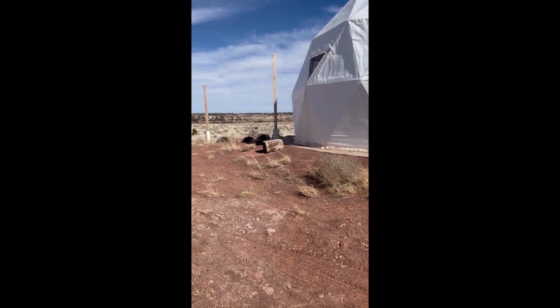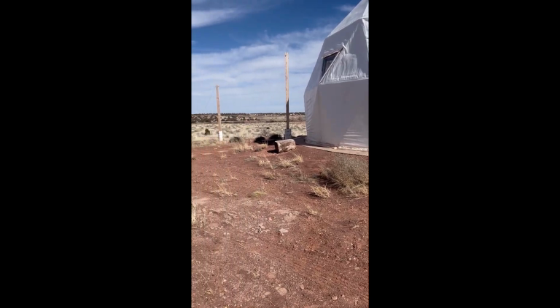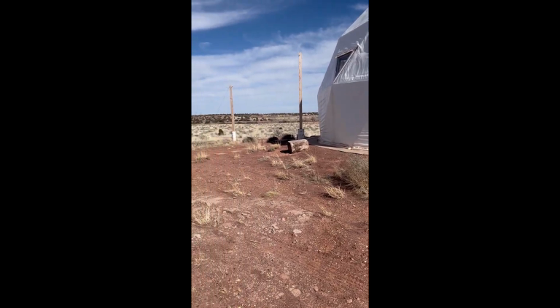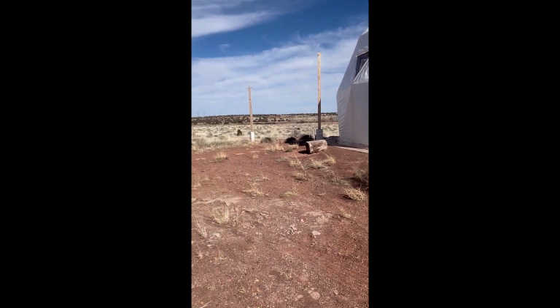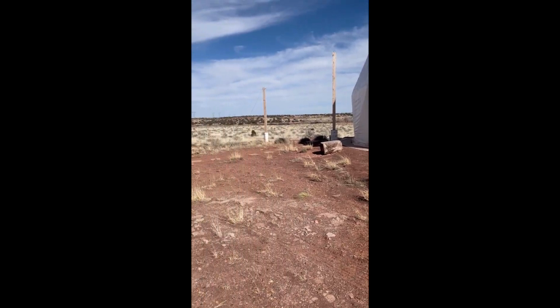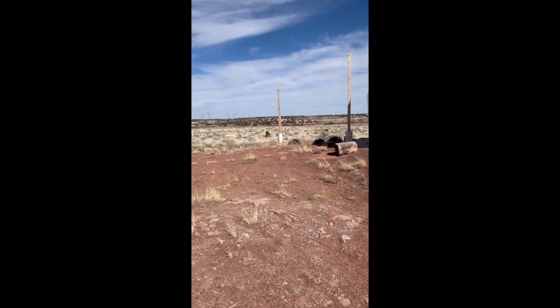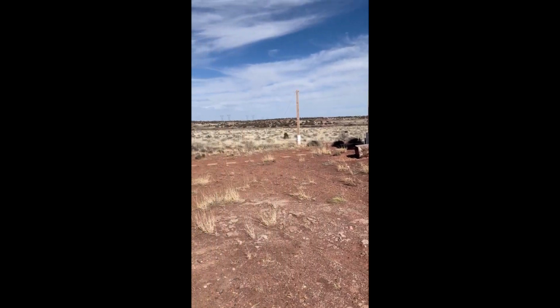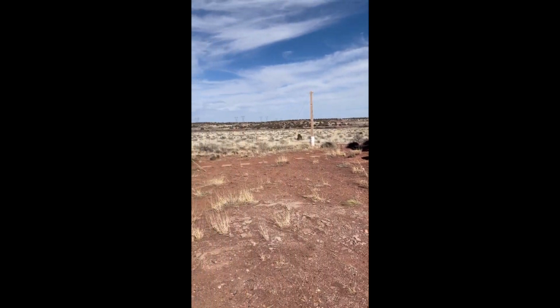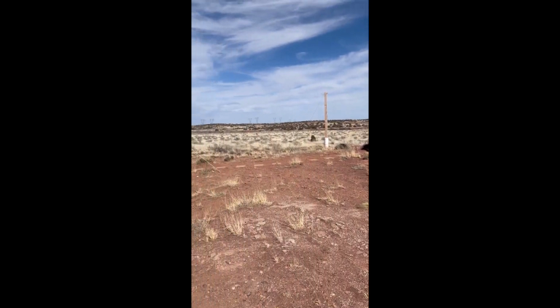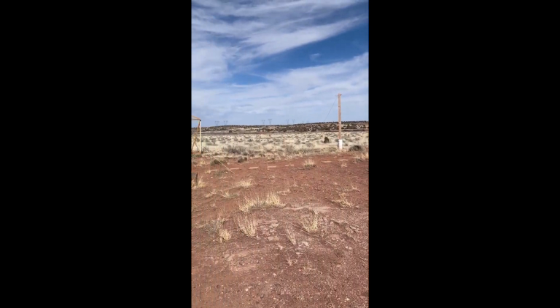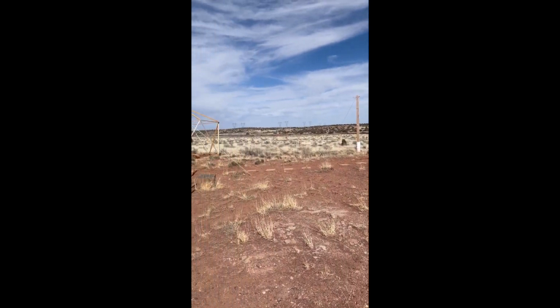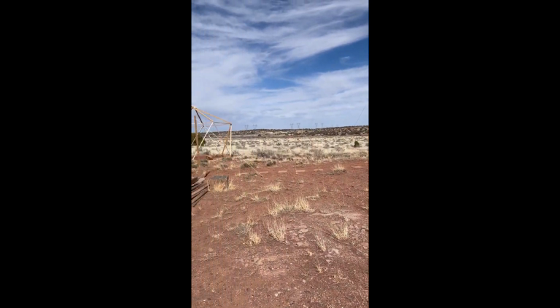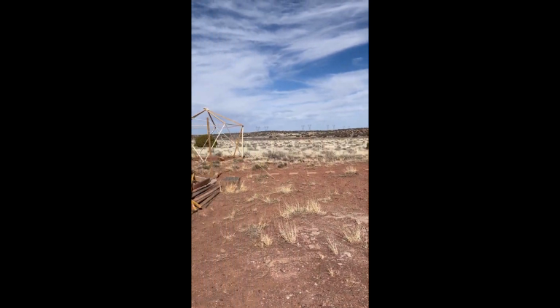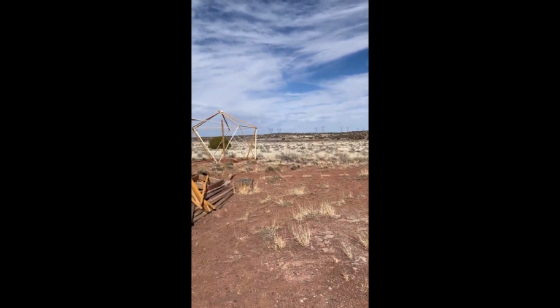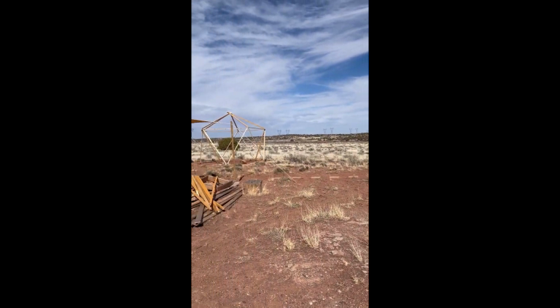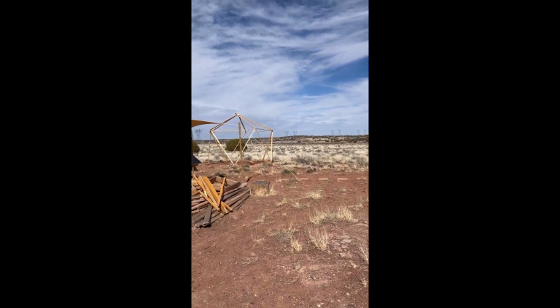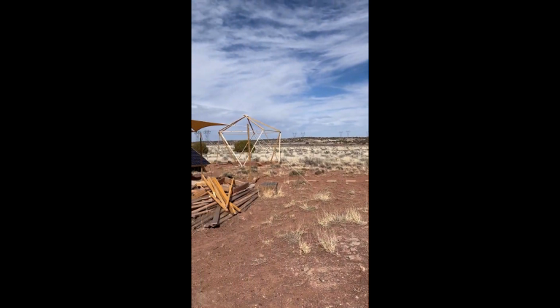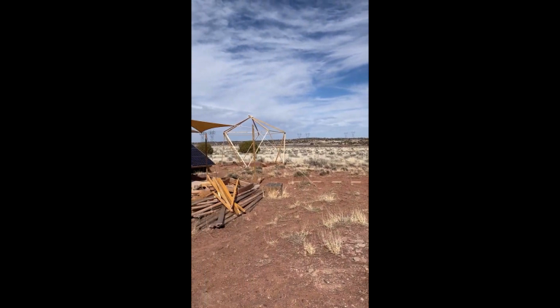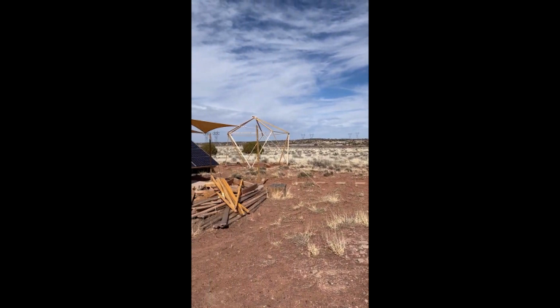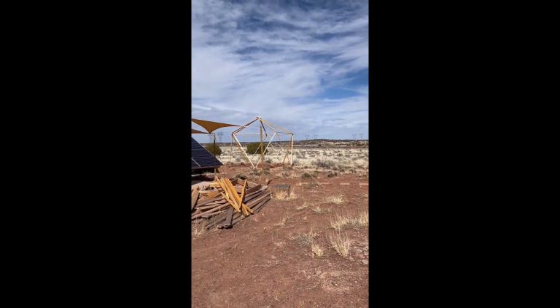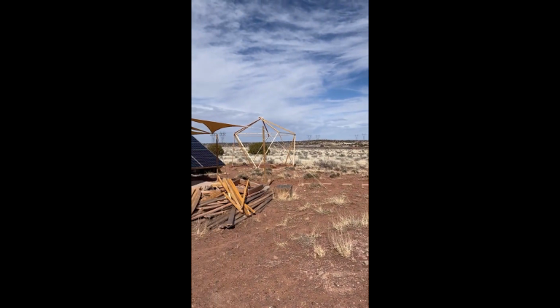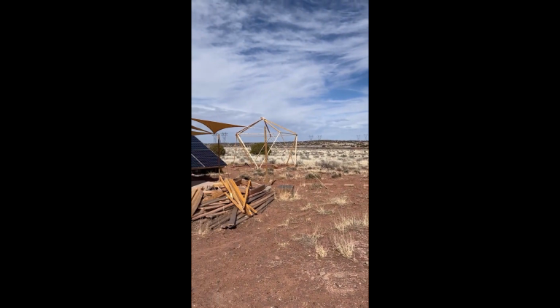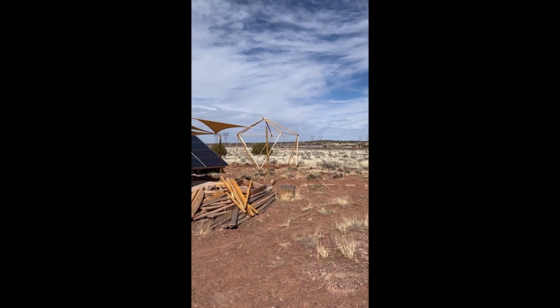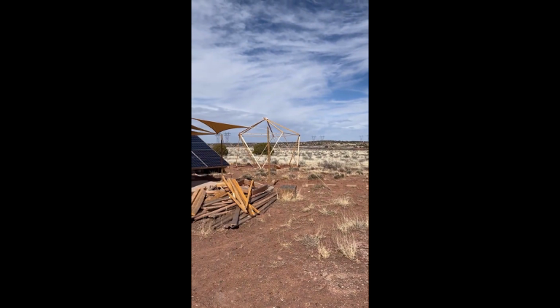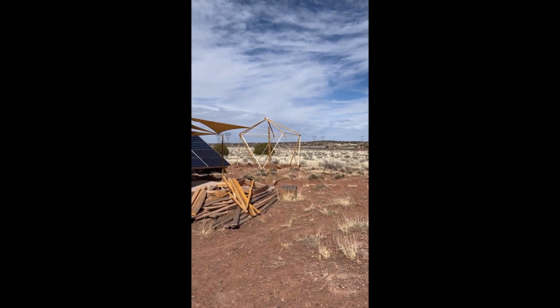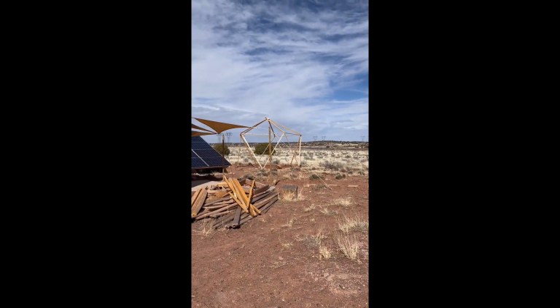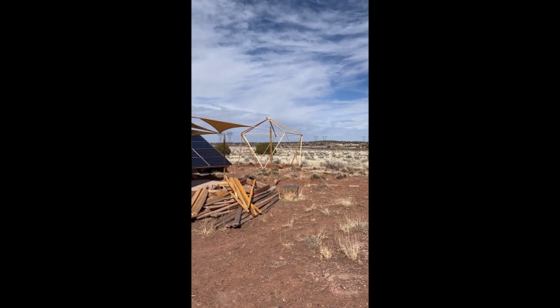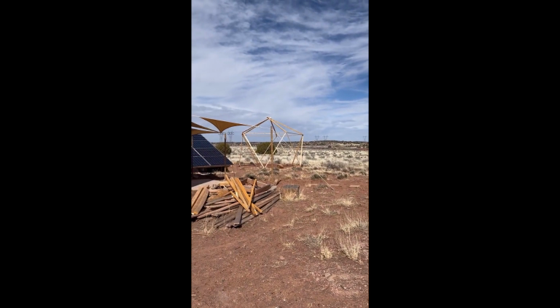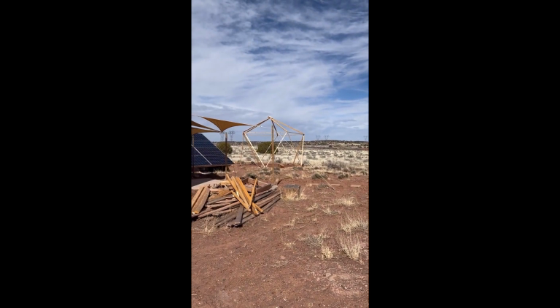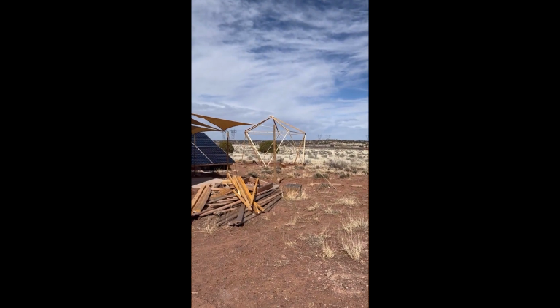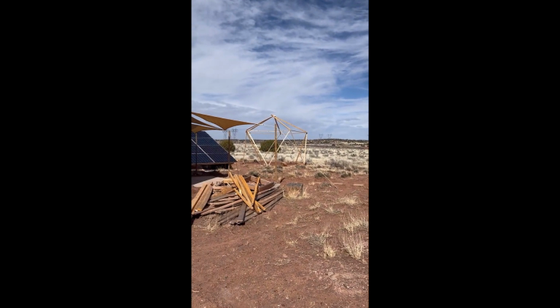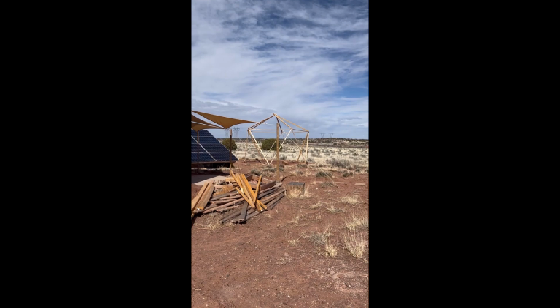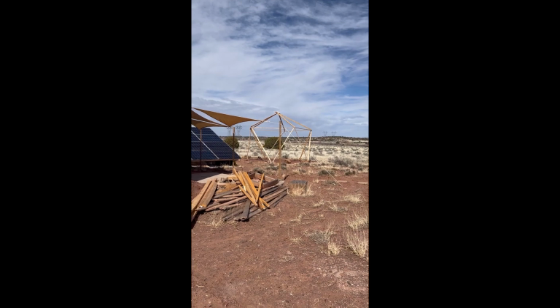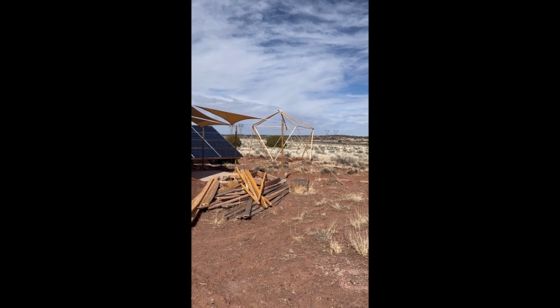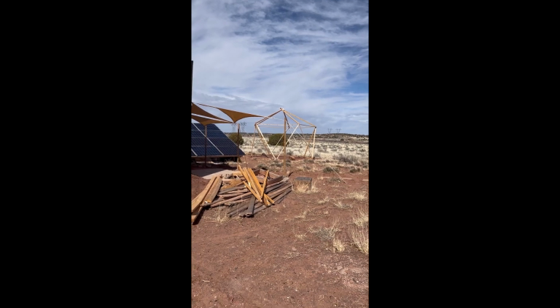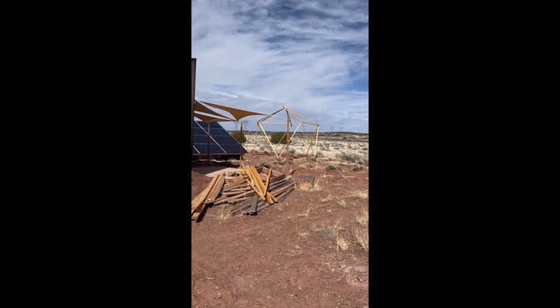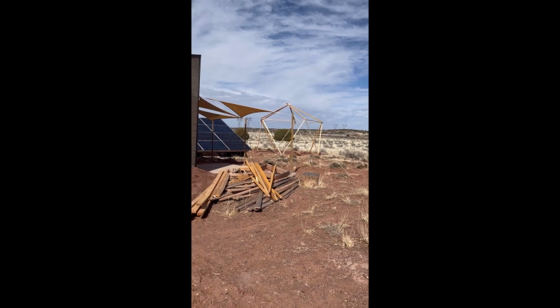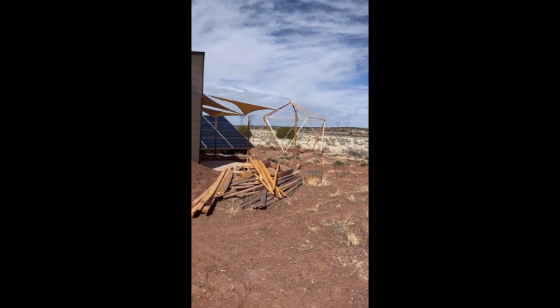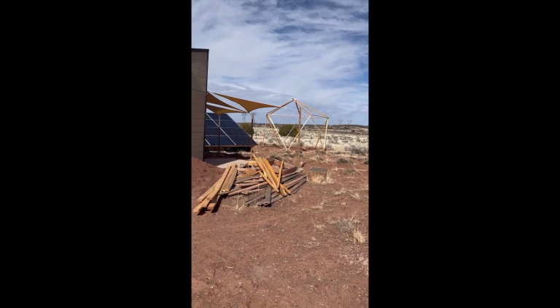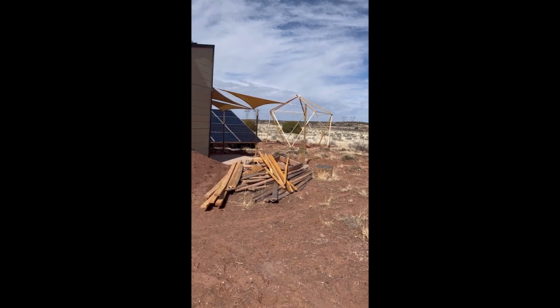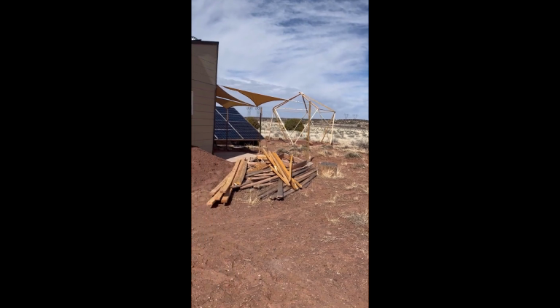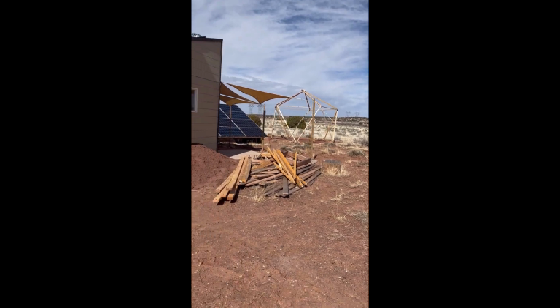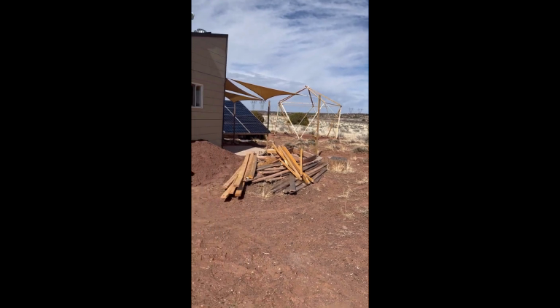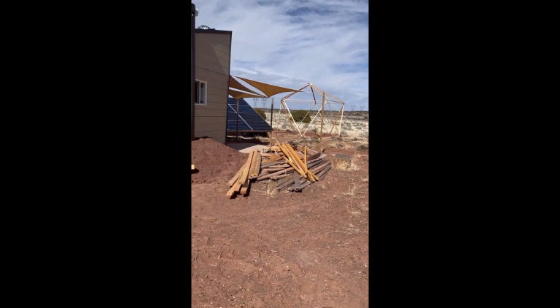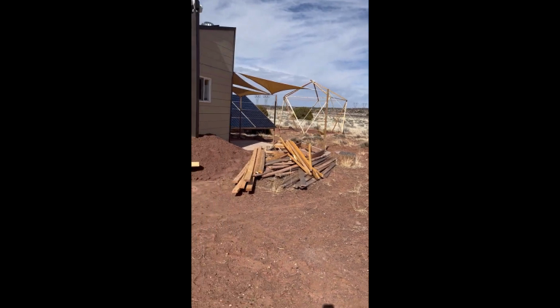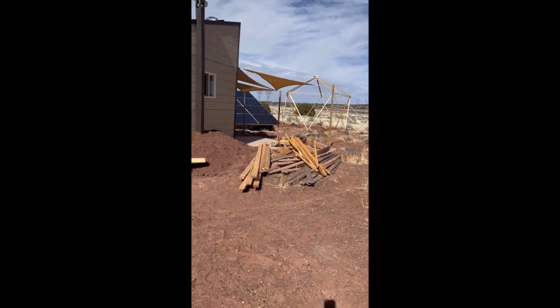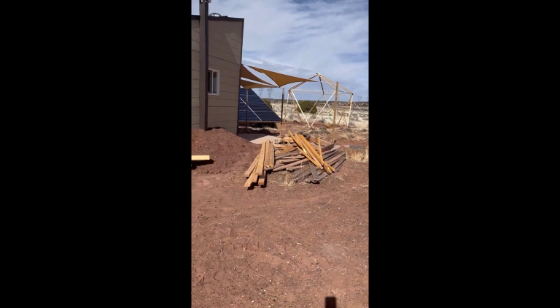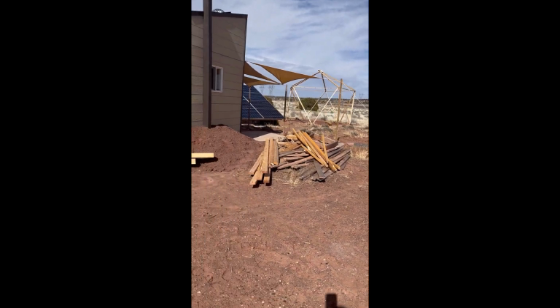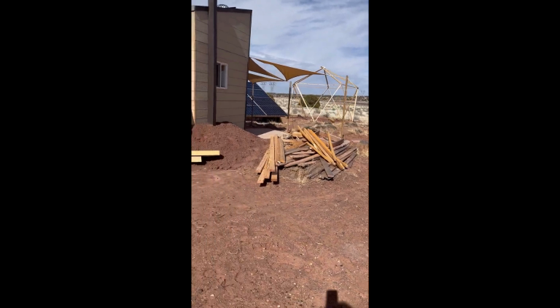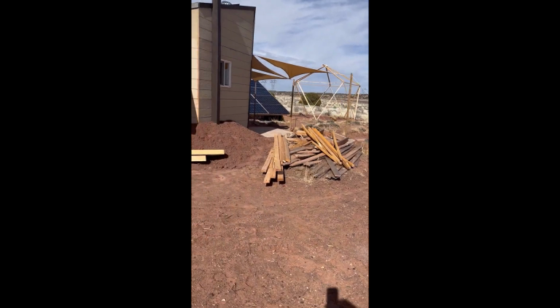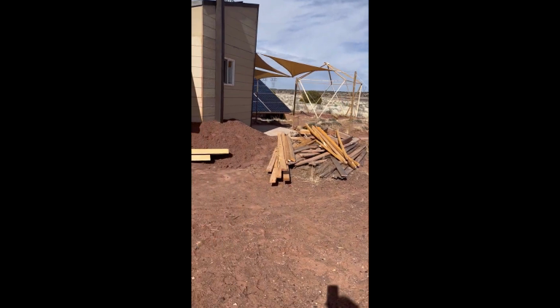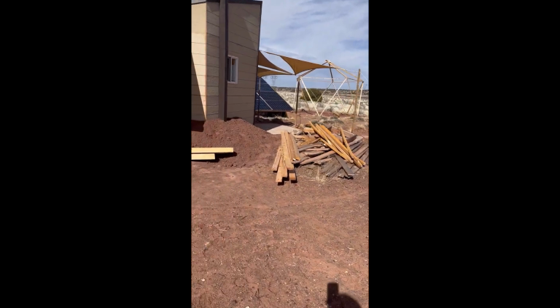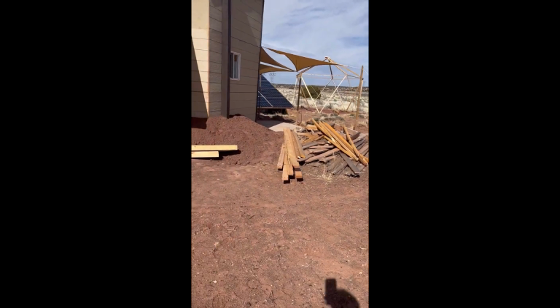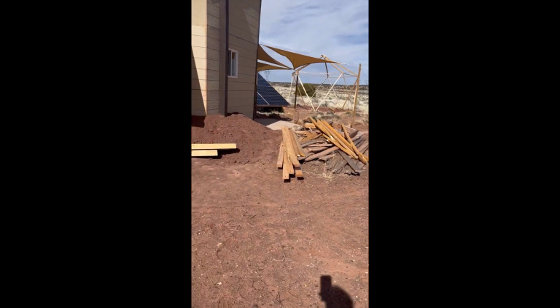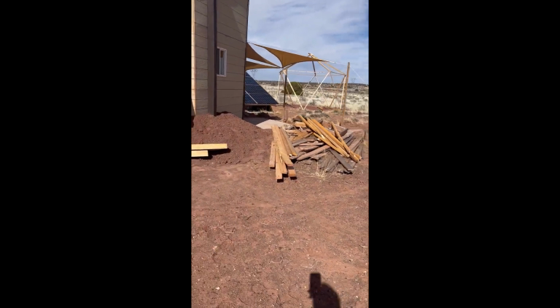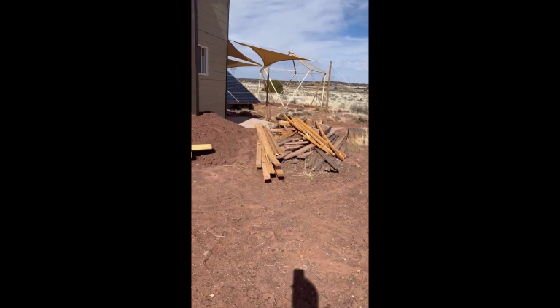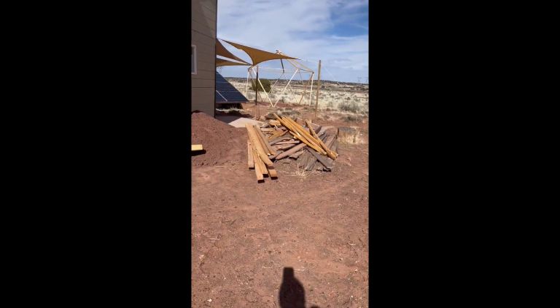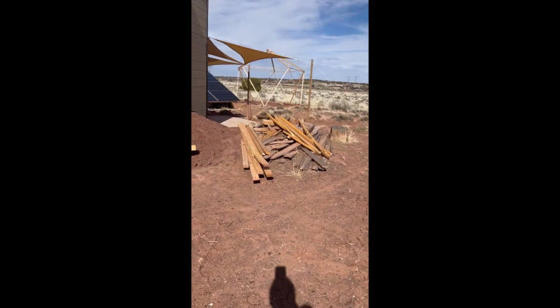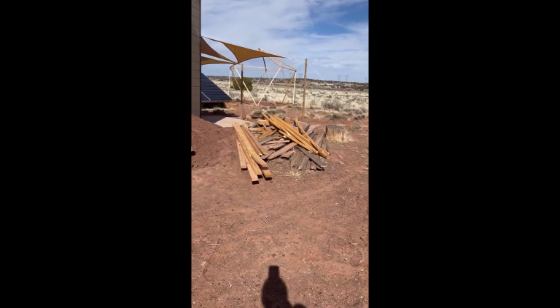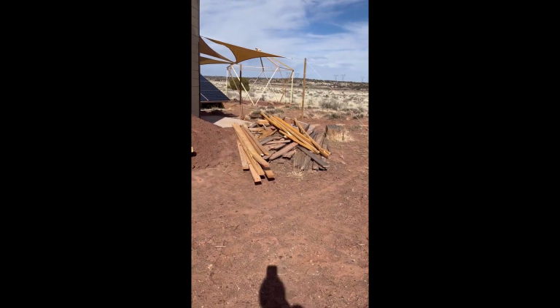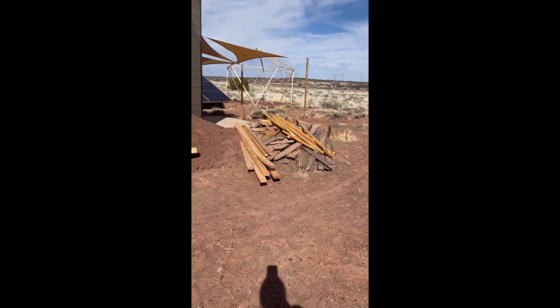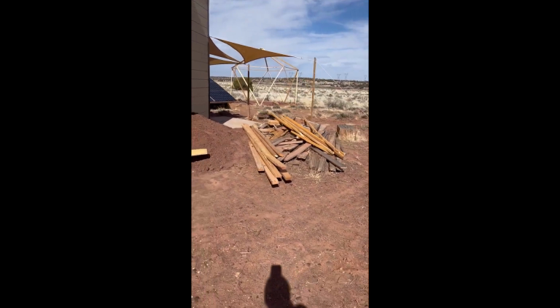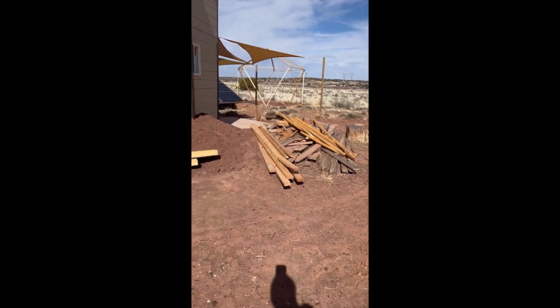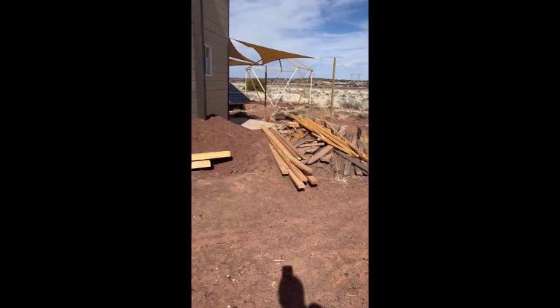Apologize for the wind noise, but we got the frame up for the little geodesic dome. I got a little bit more lumber and some more scrap.